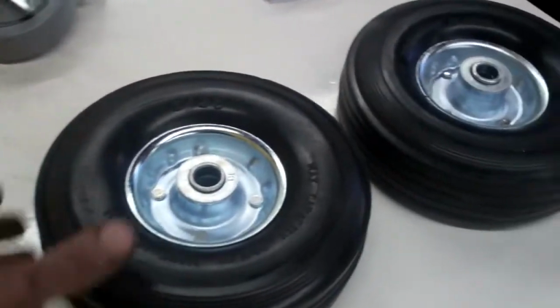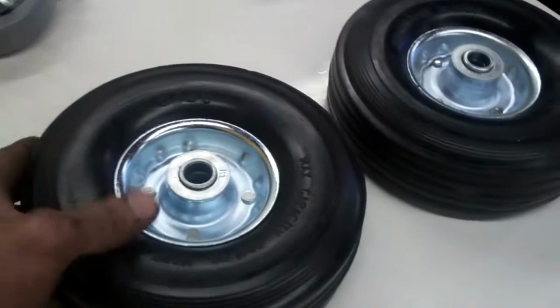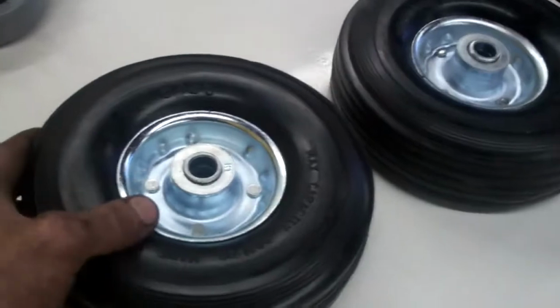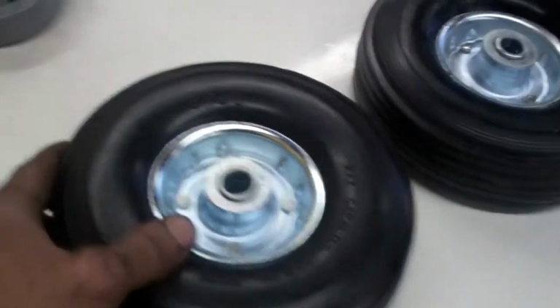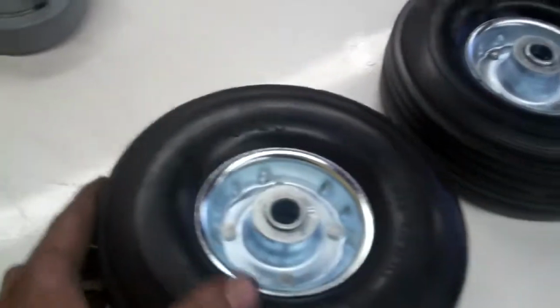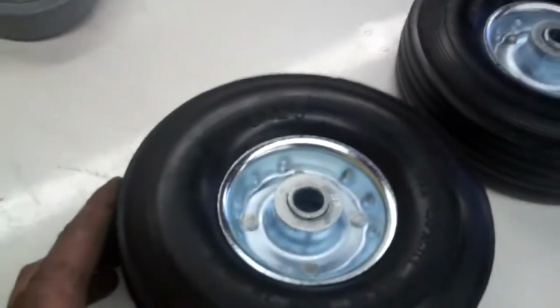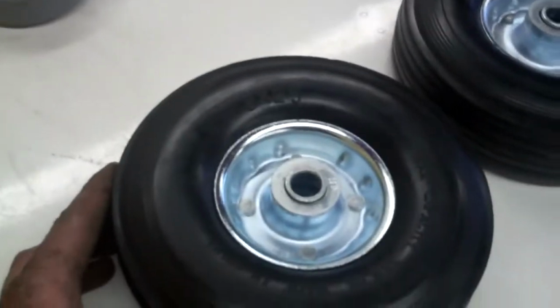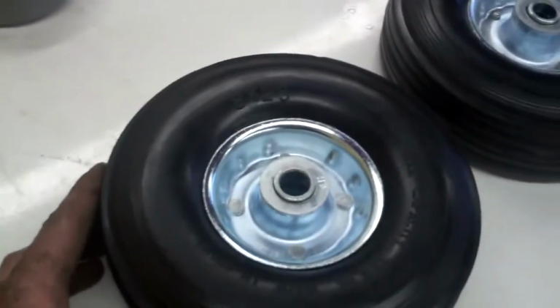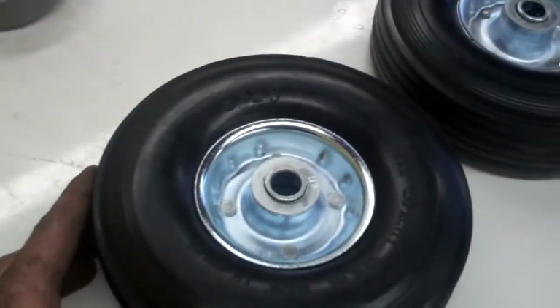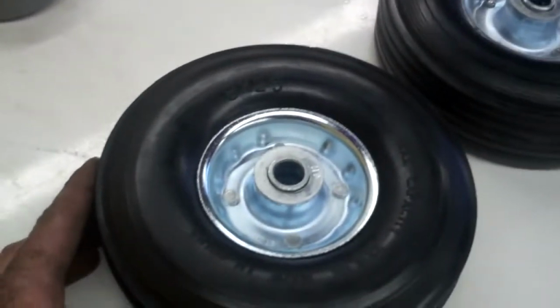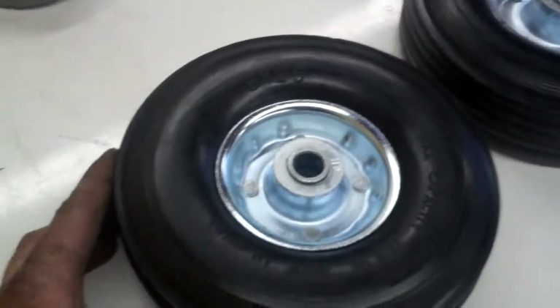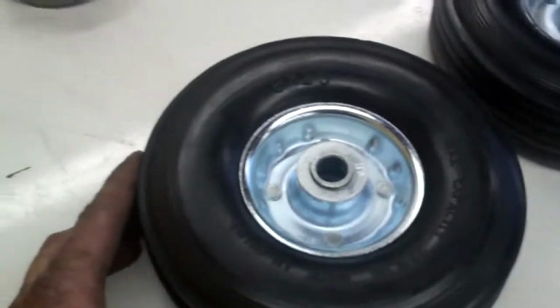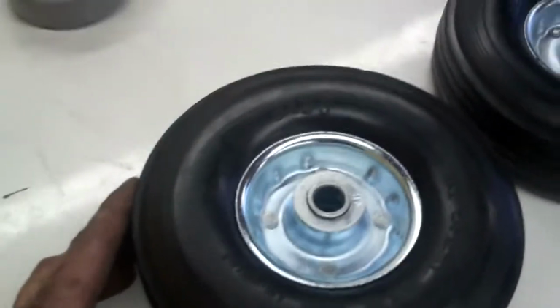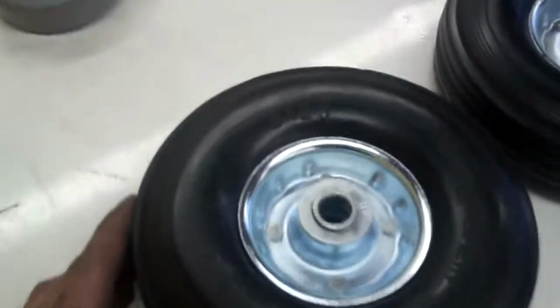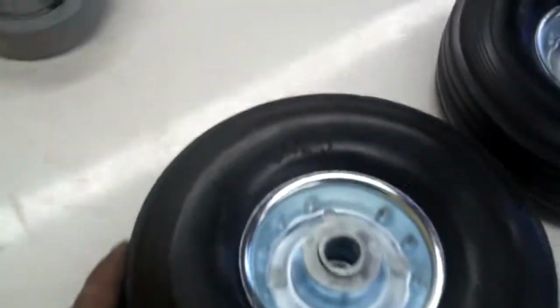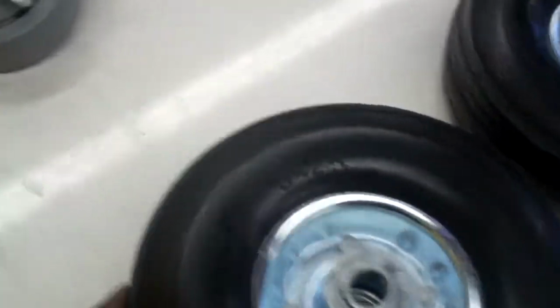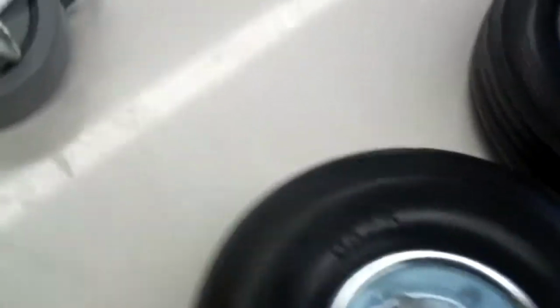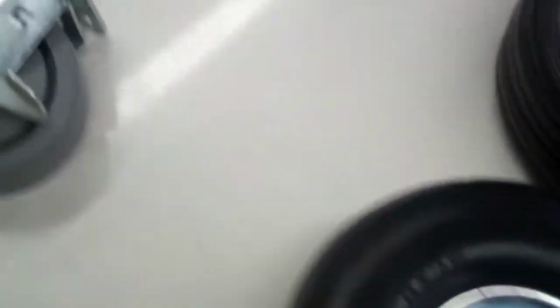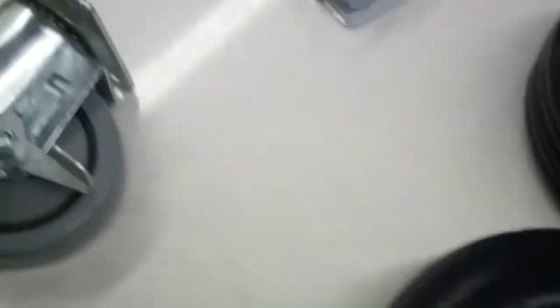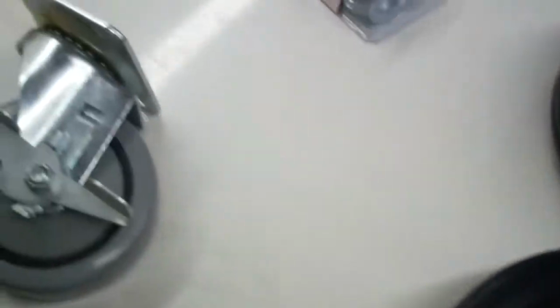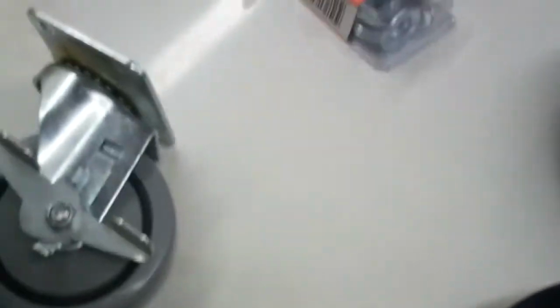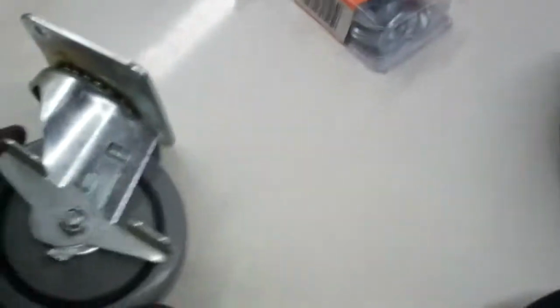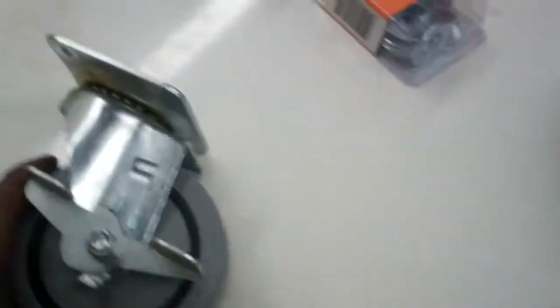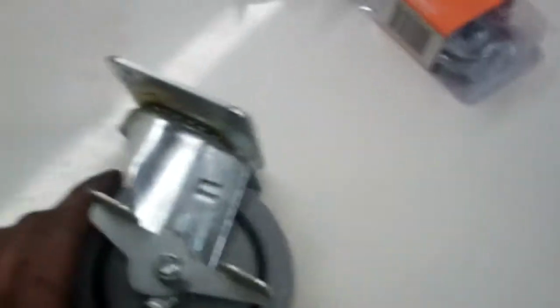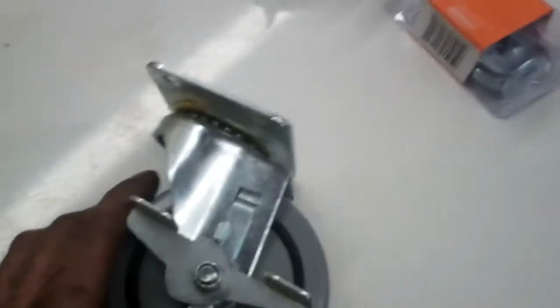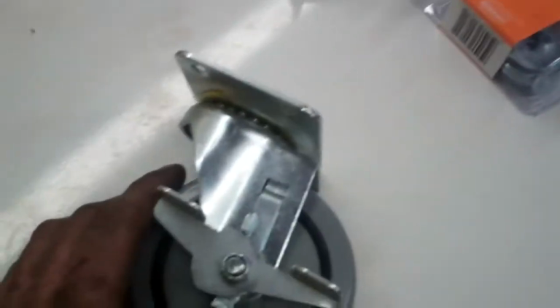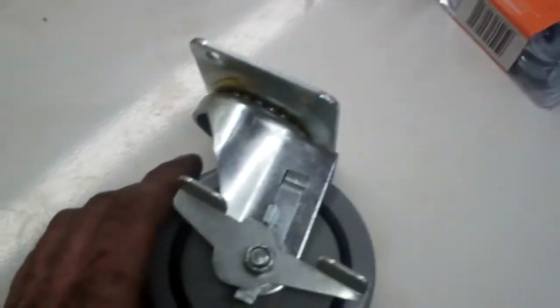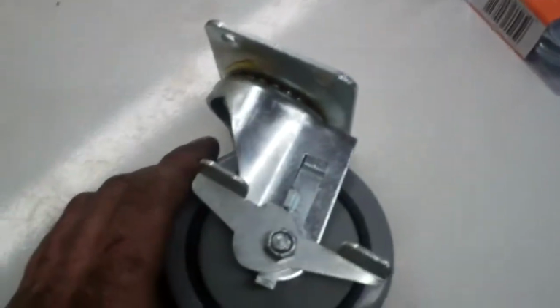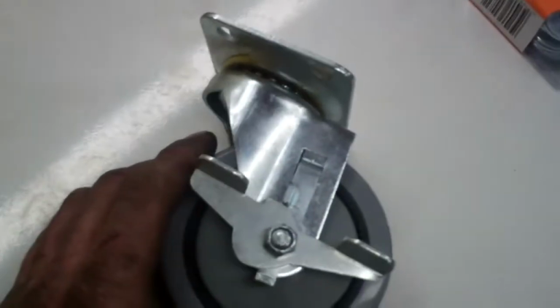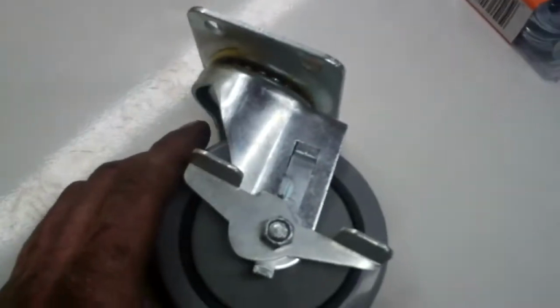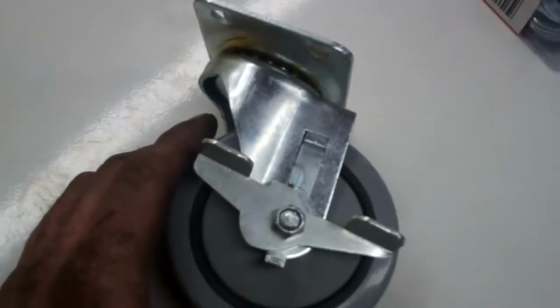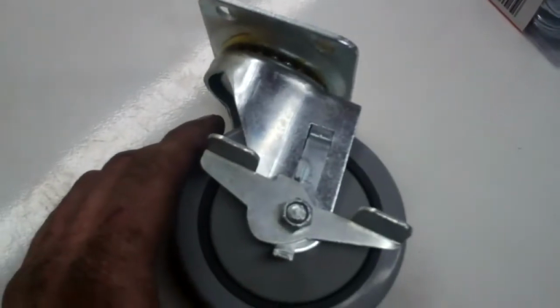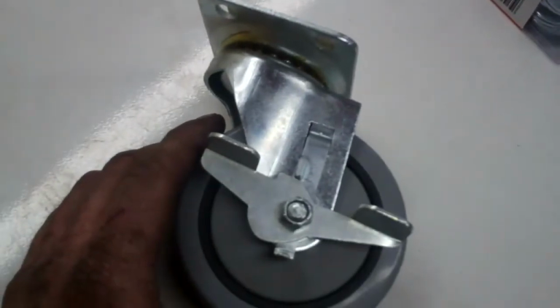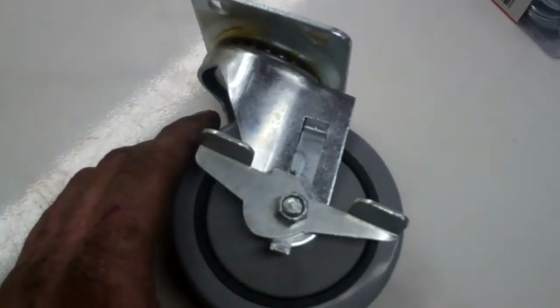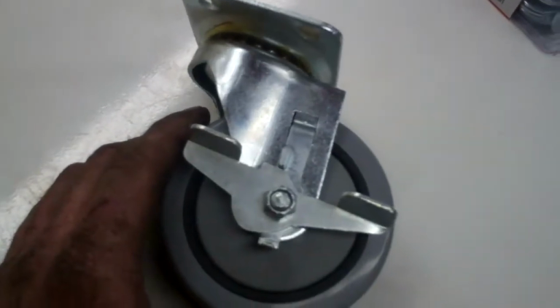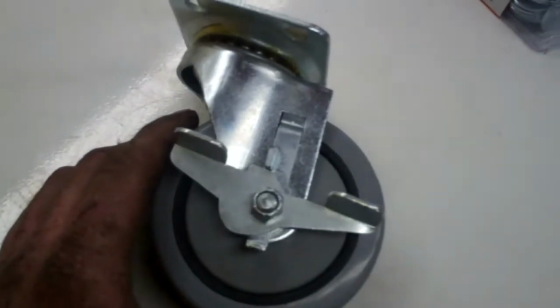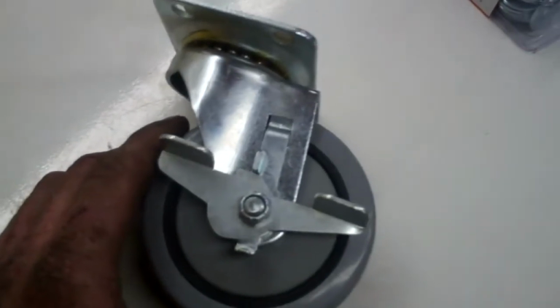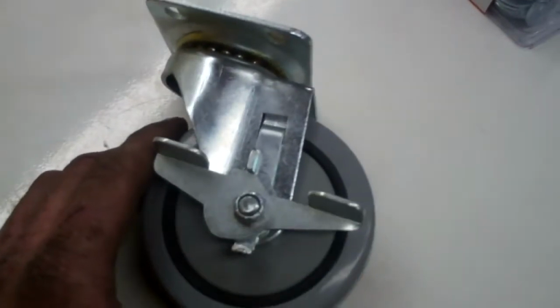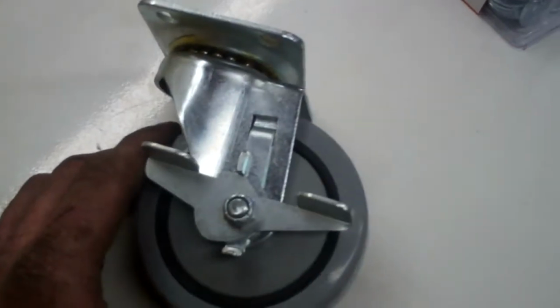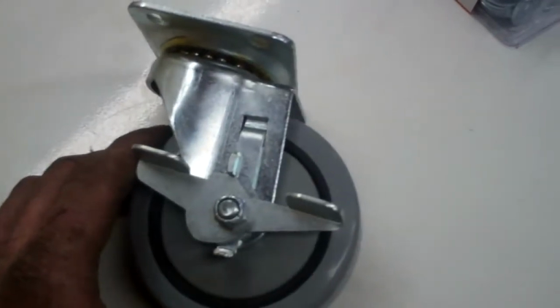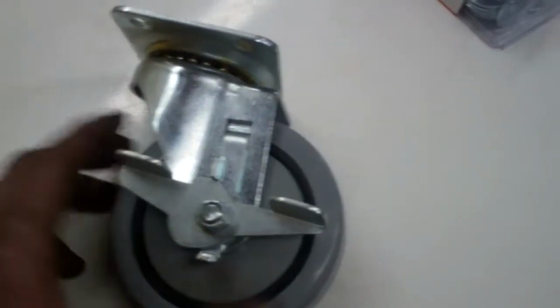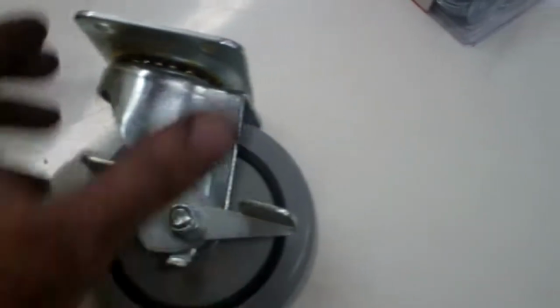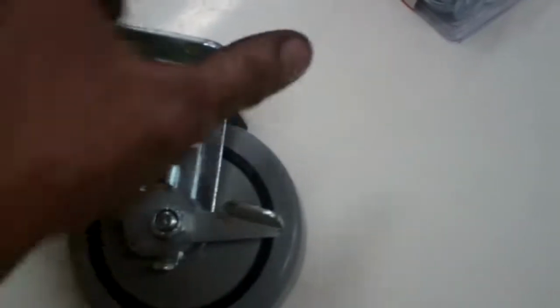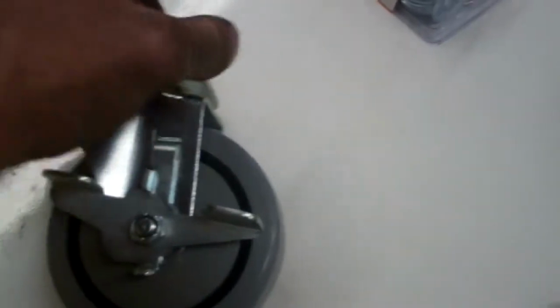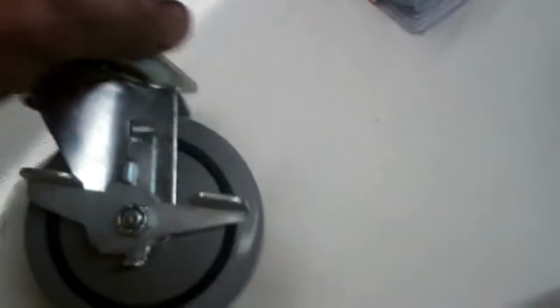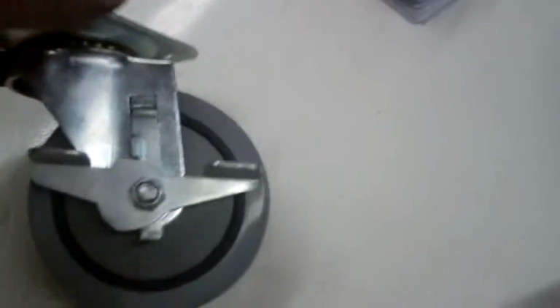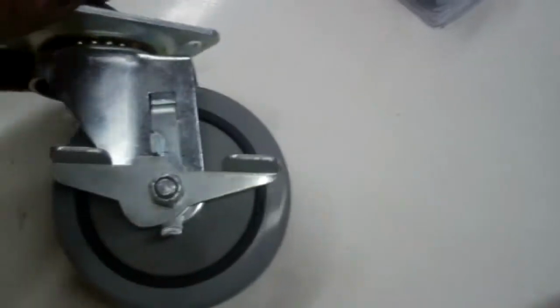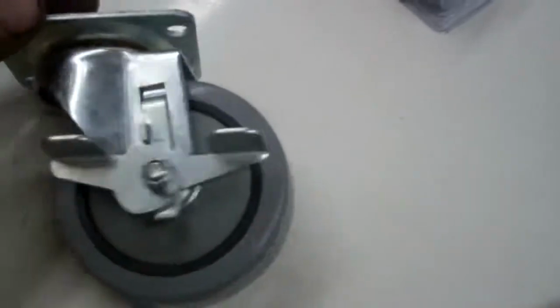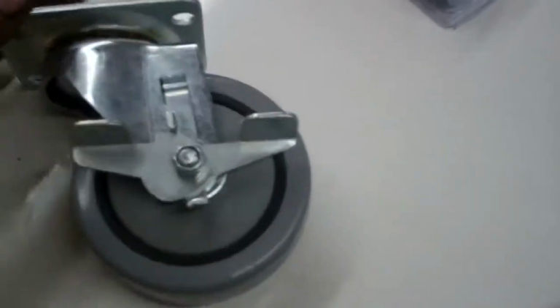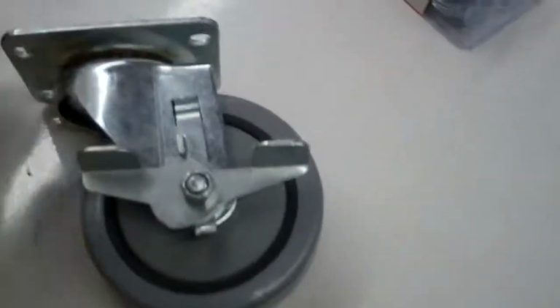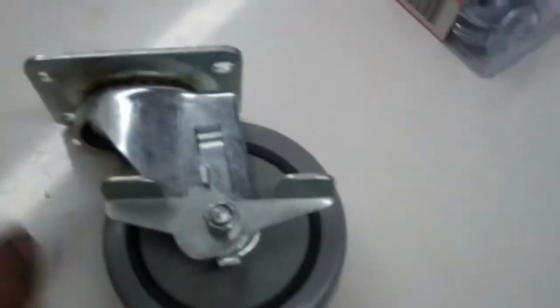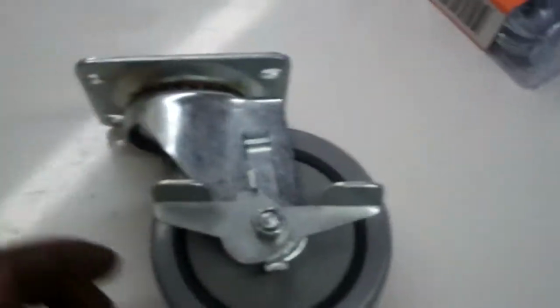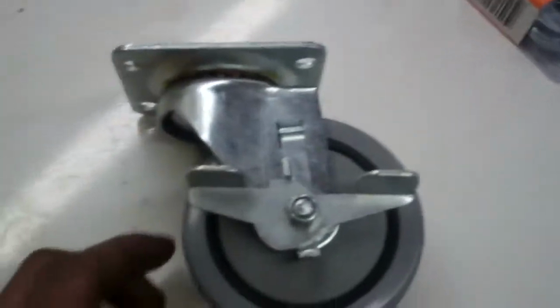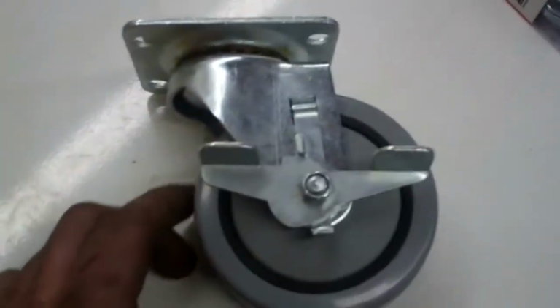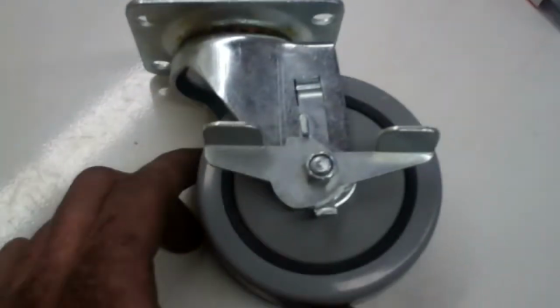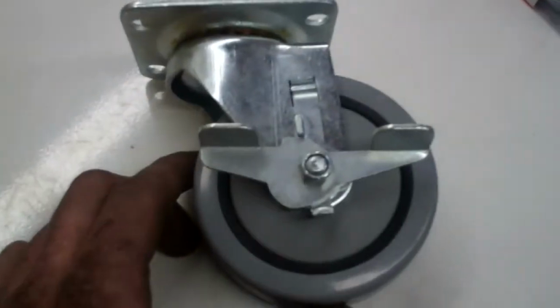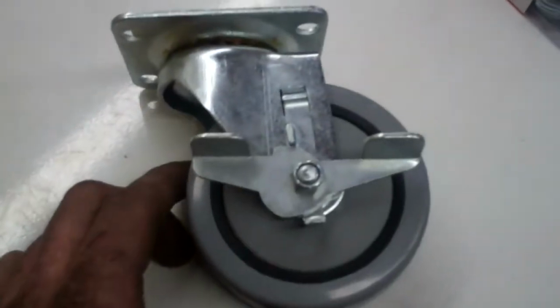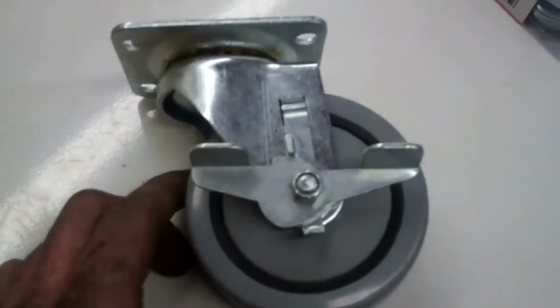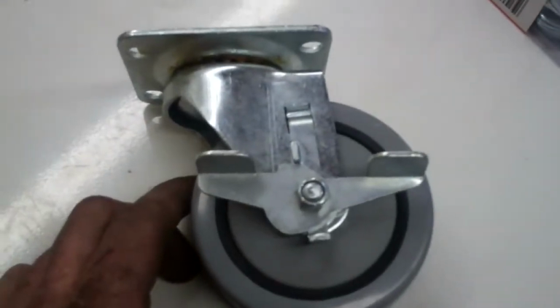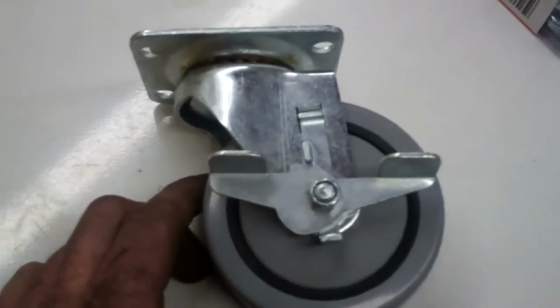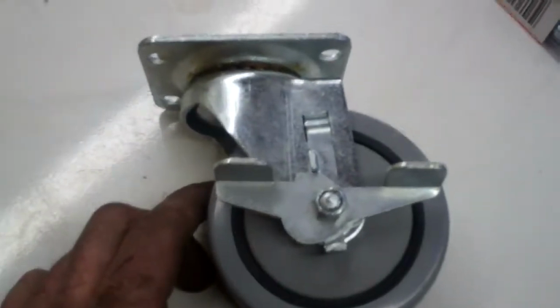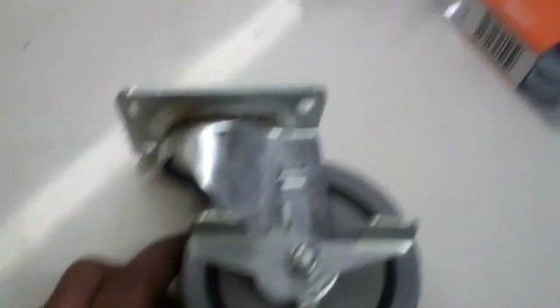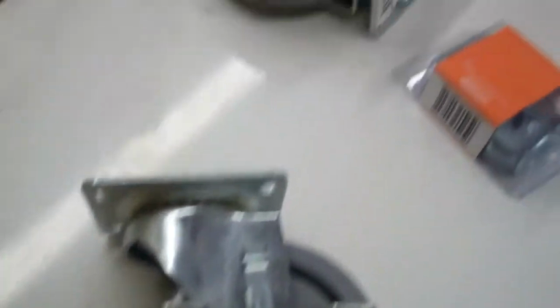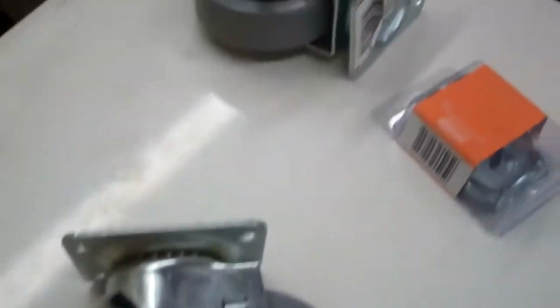I got these wheels at Harbor Freight. I couldn't find any casters with brakes on them at Harbor Freight, so I had to go to a regular hardware store for these.